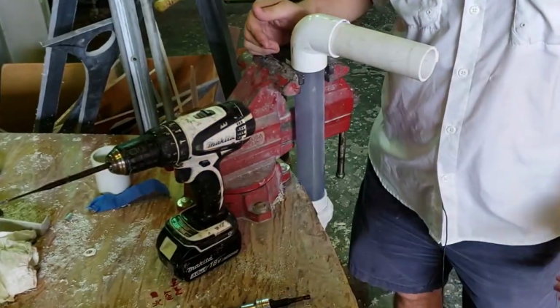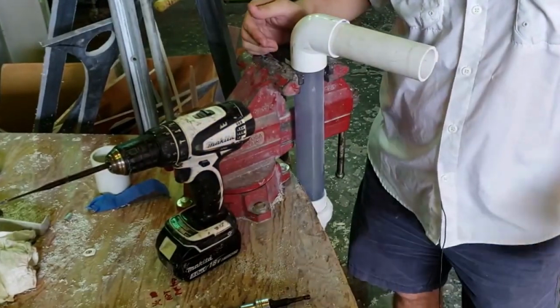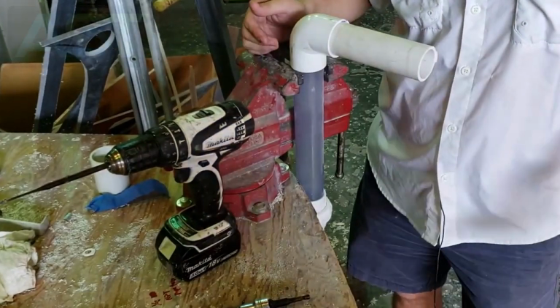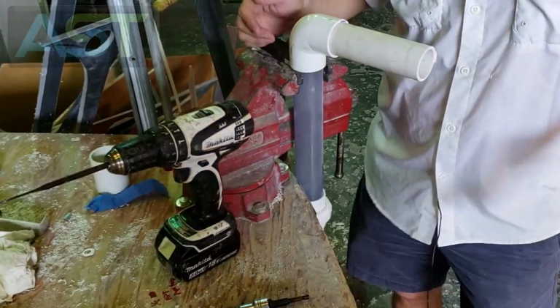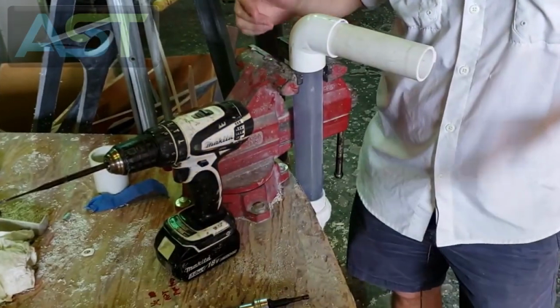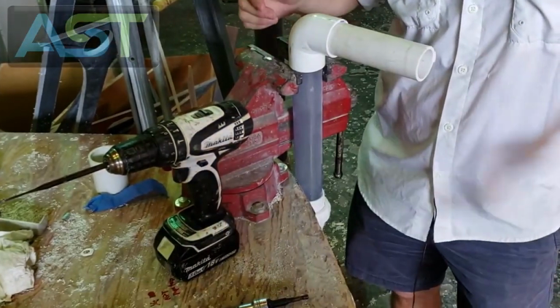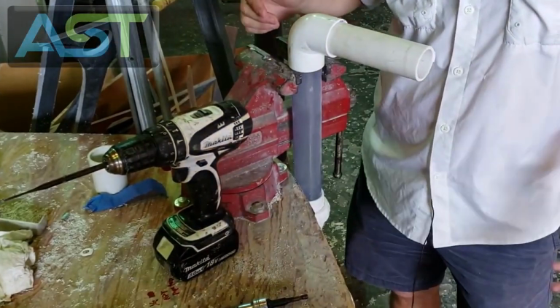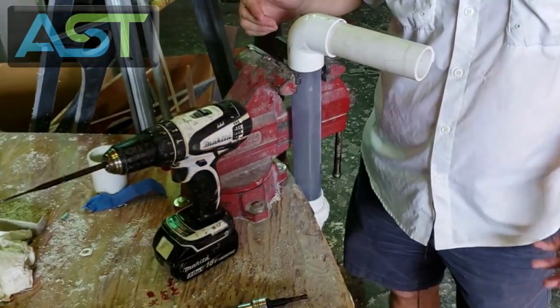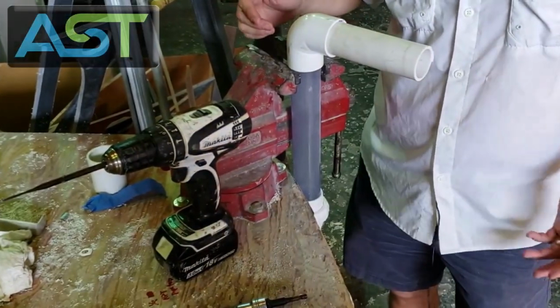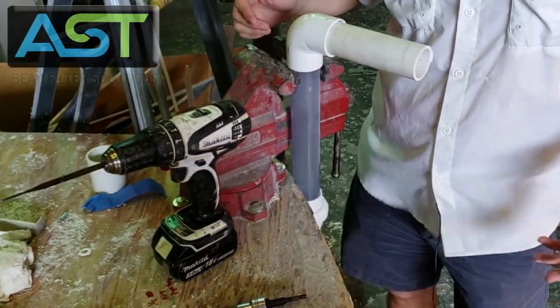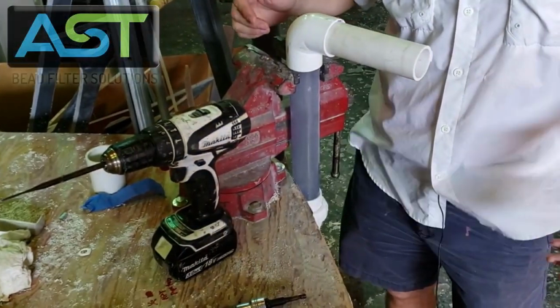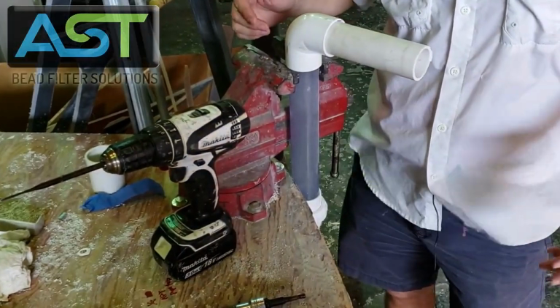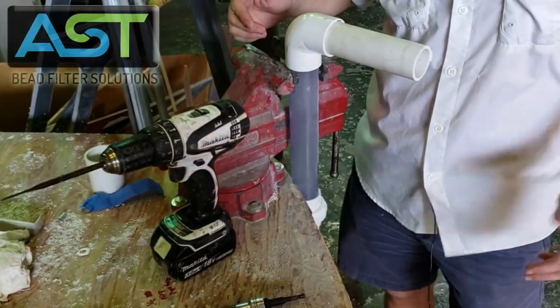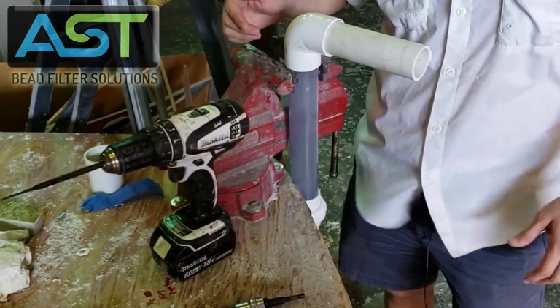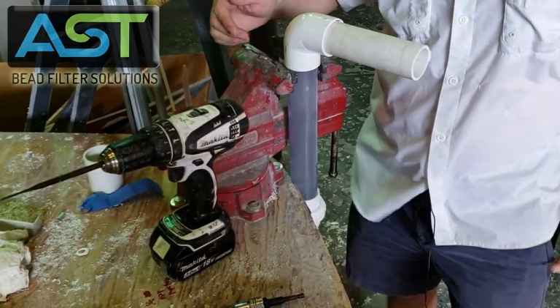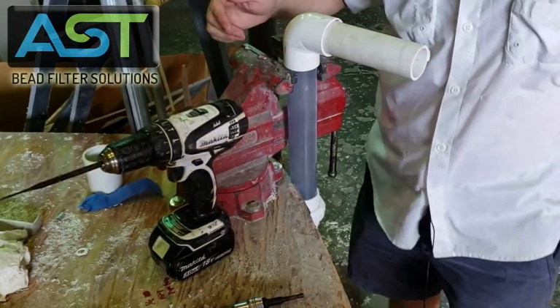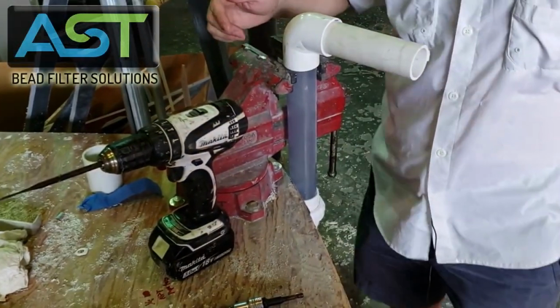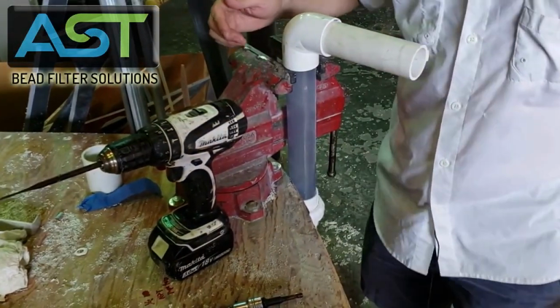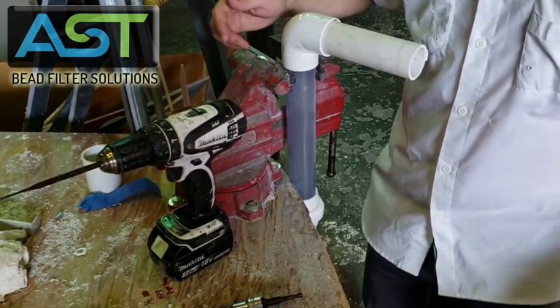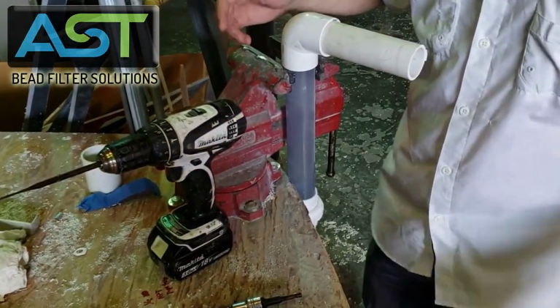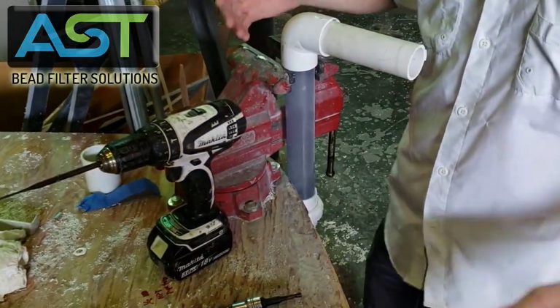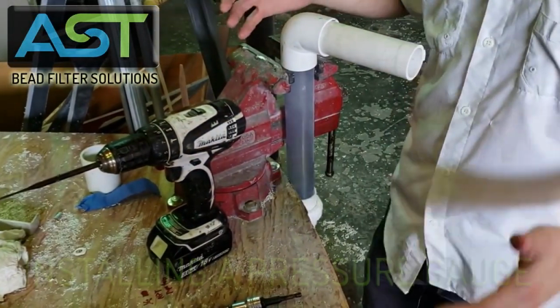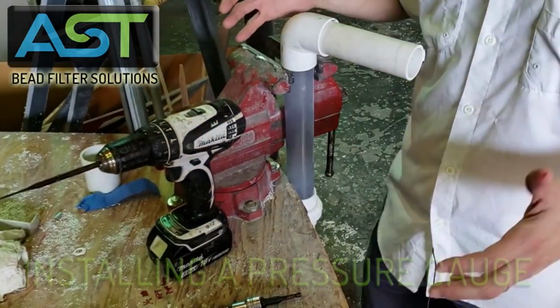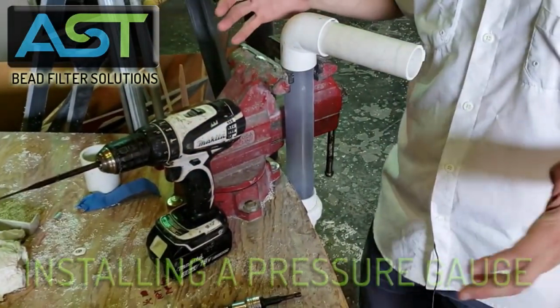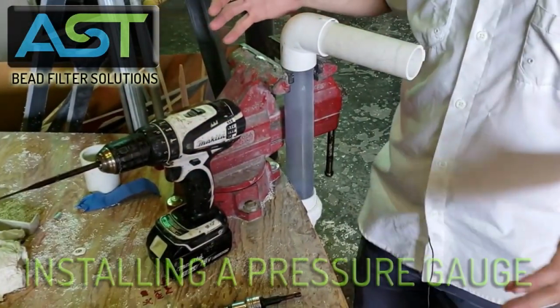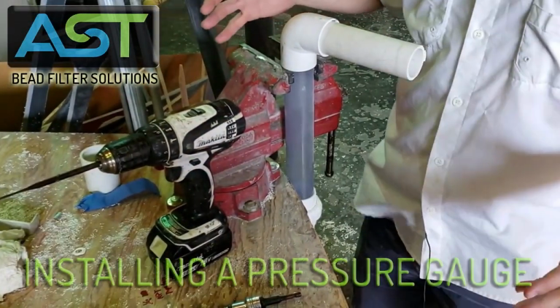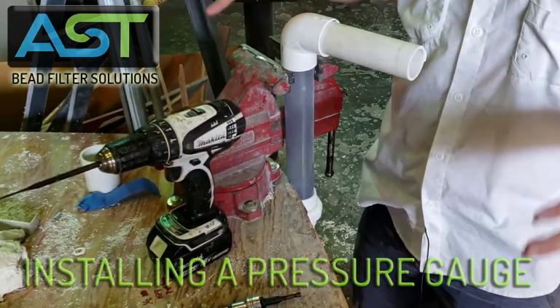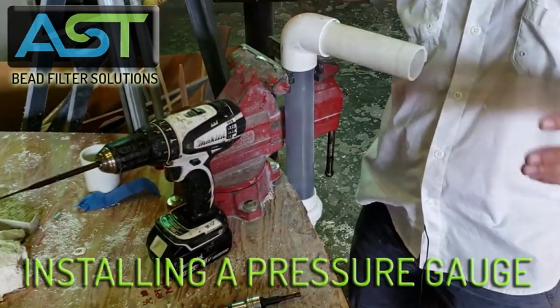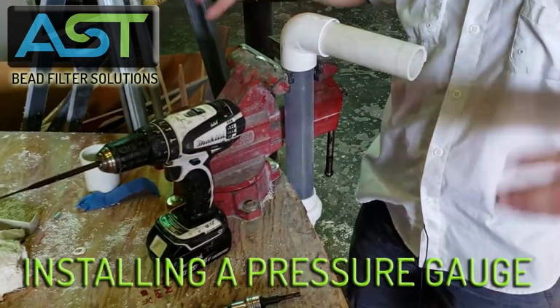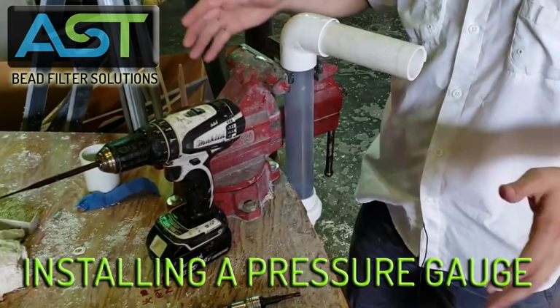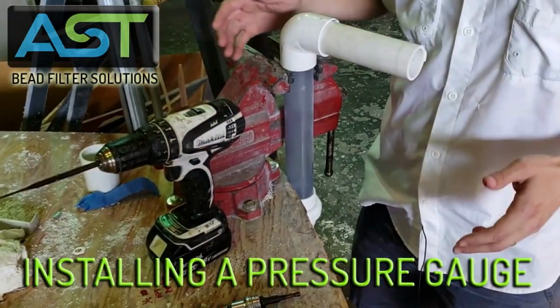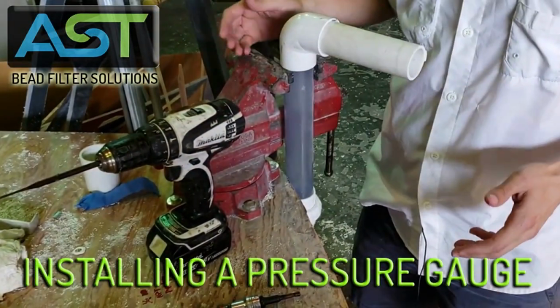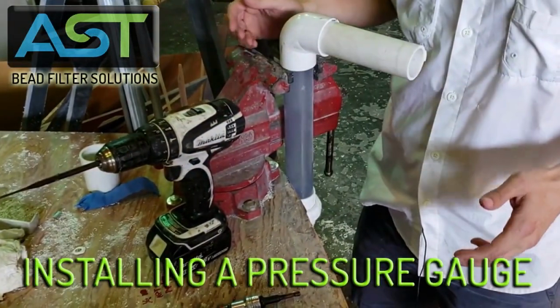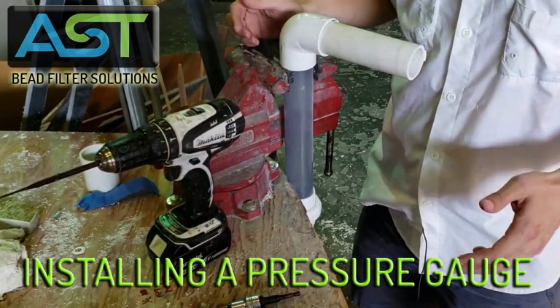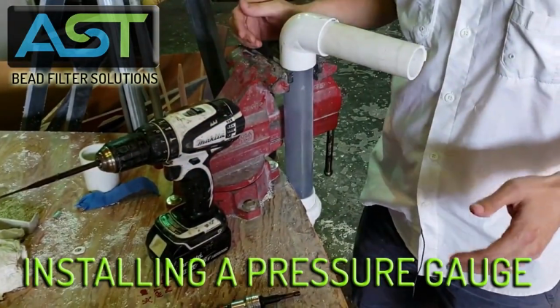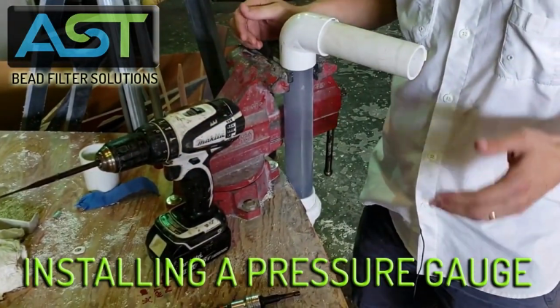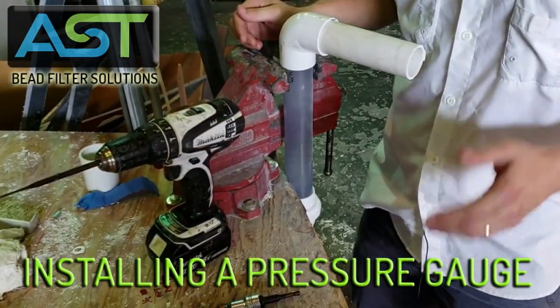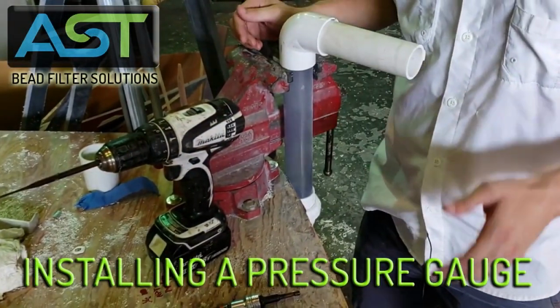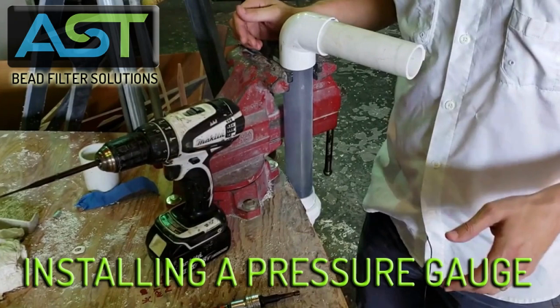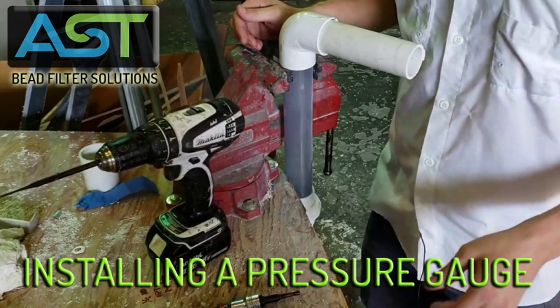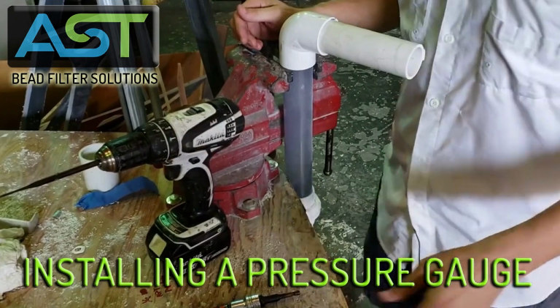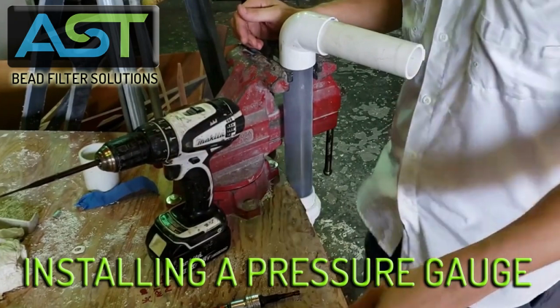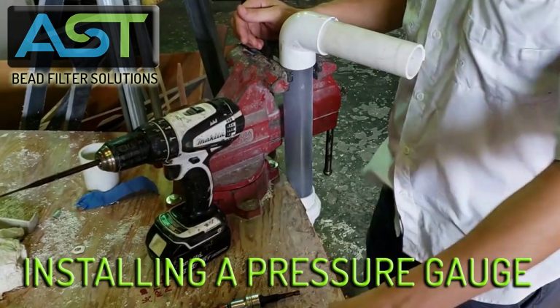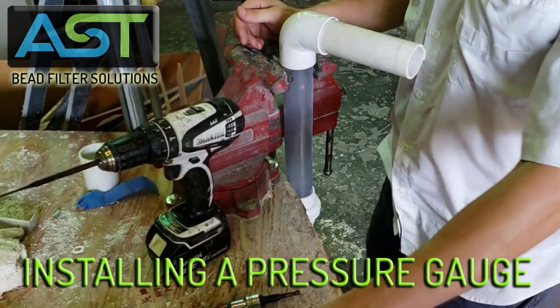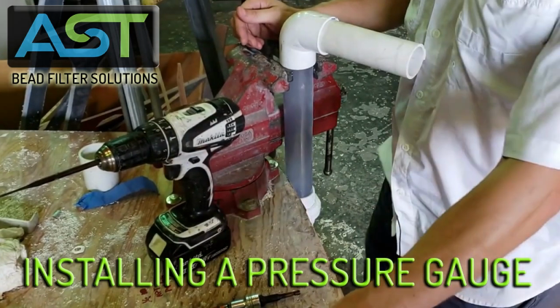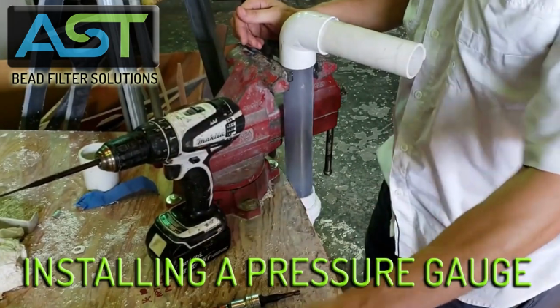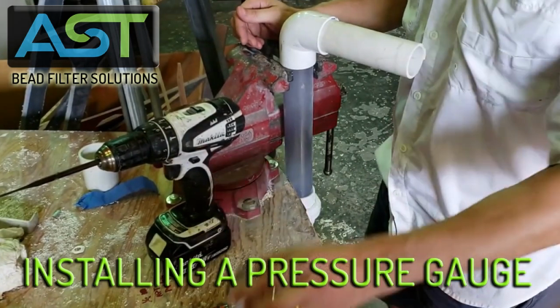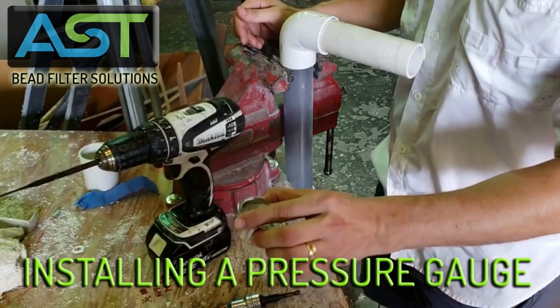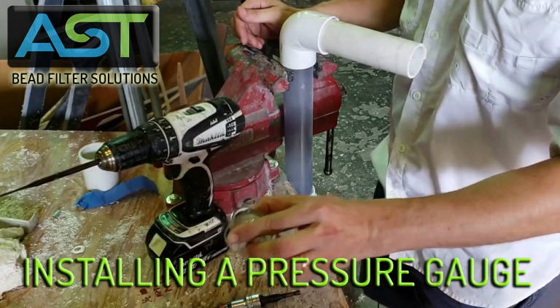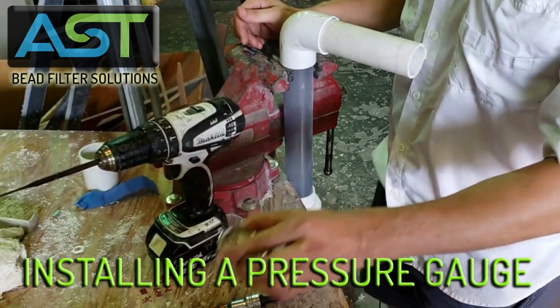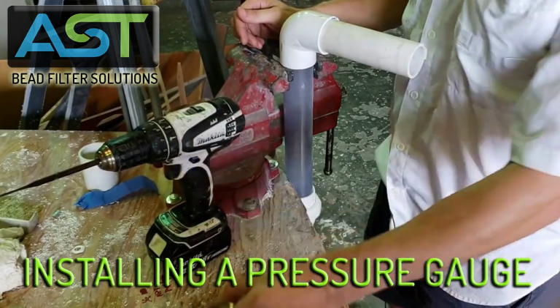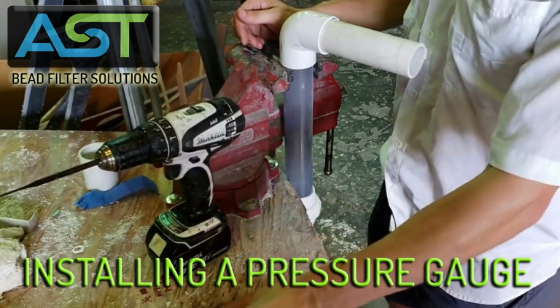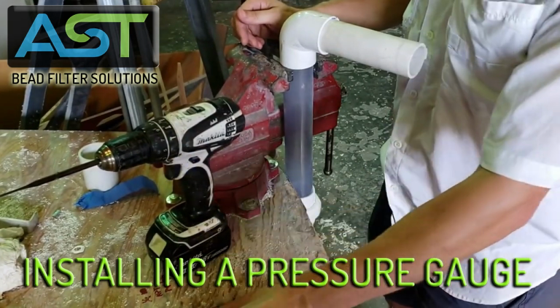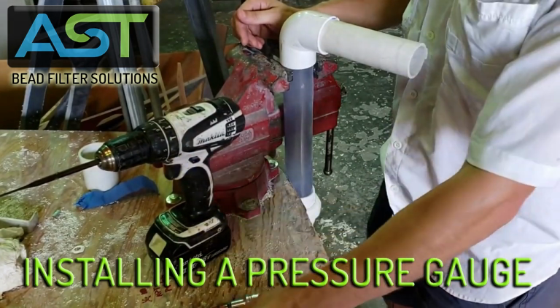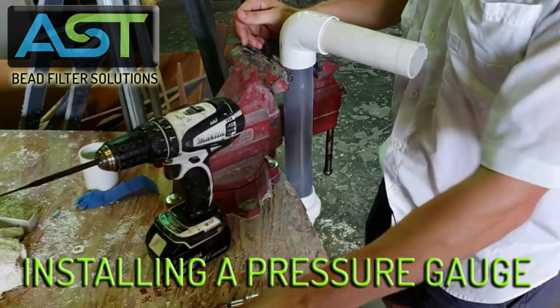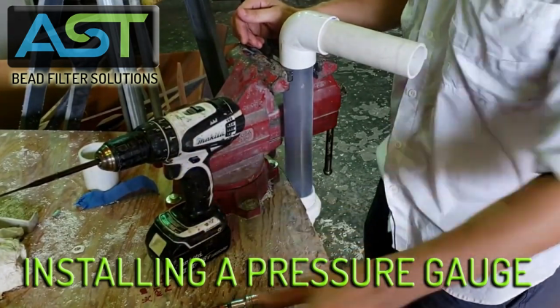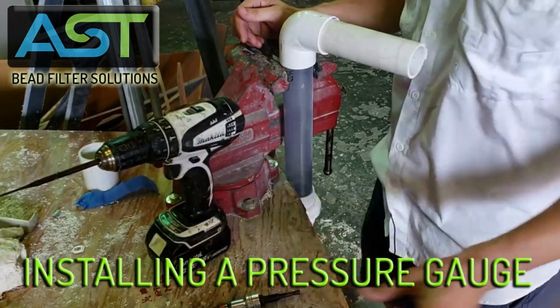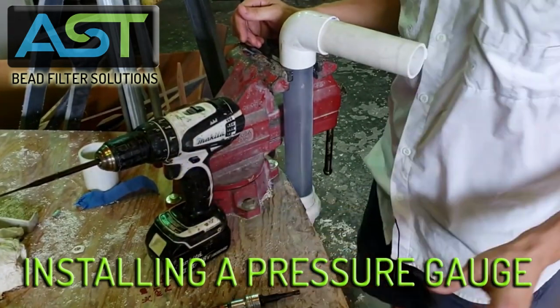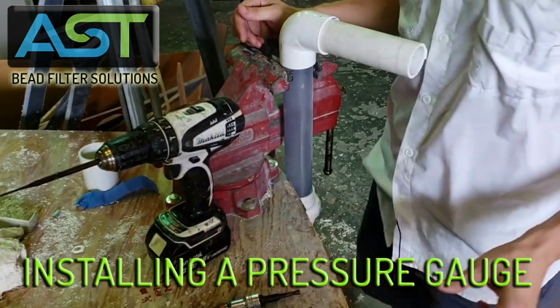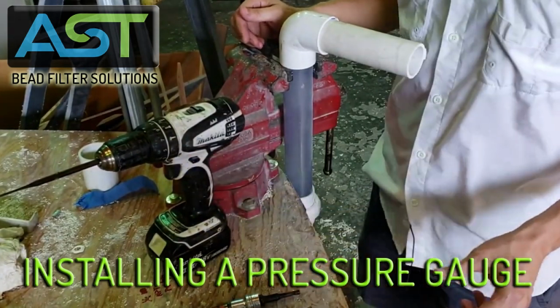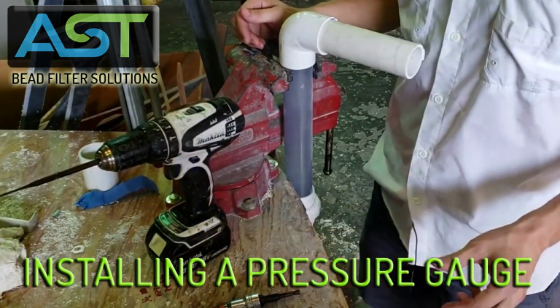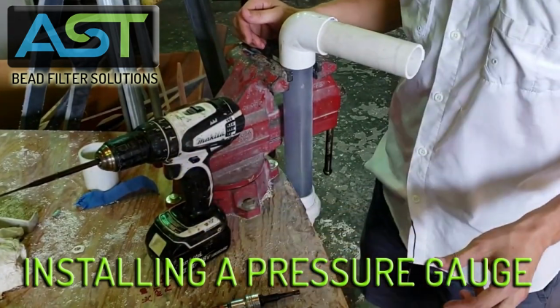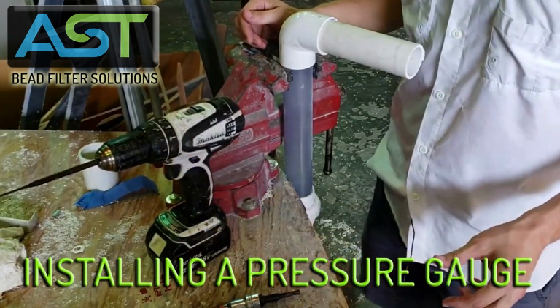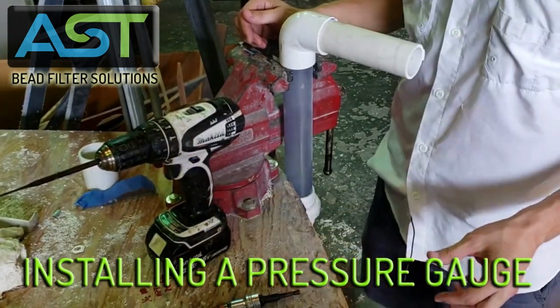Hey, I'm Paul Begay, ASC Systems Designer. Today we're going to be installing a pressure gauge with quarter-inch threads.